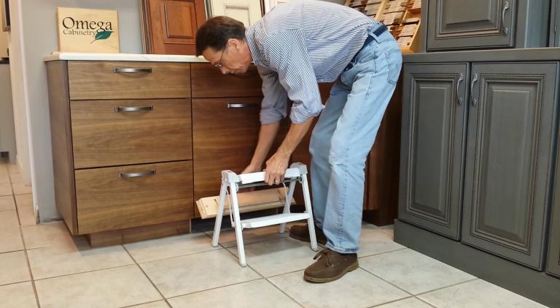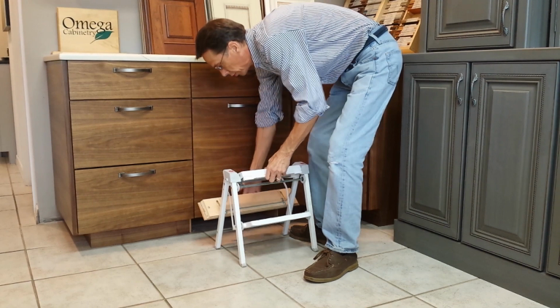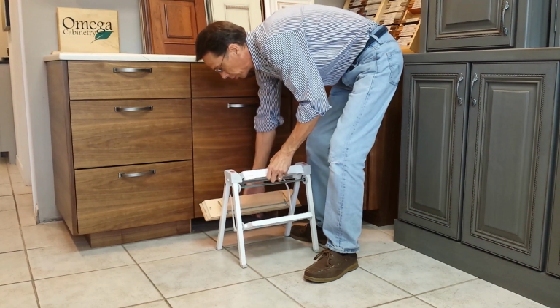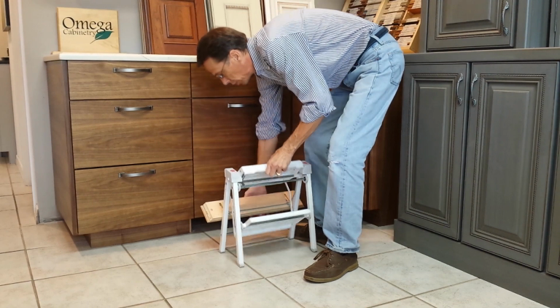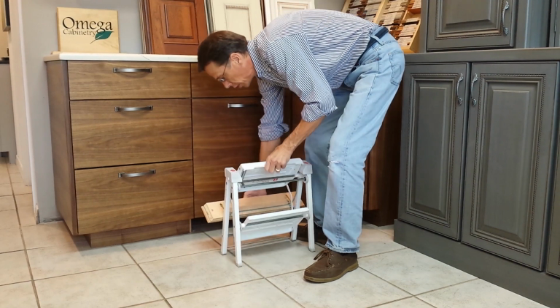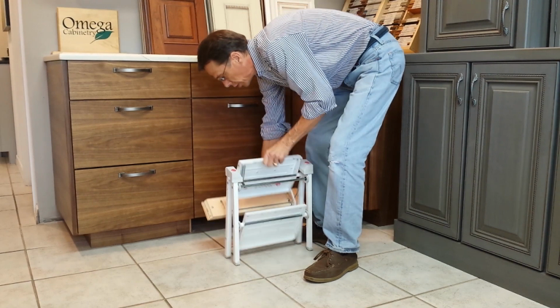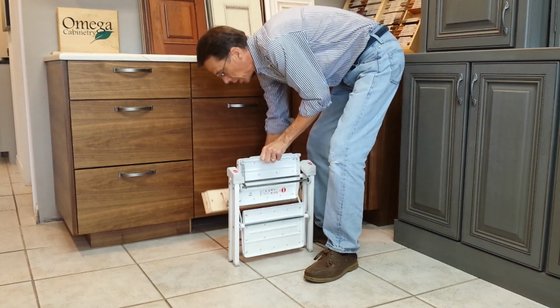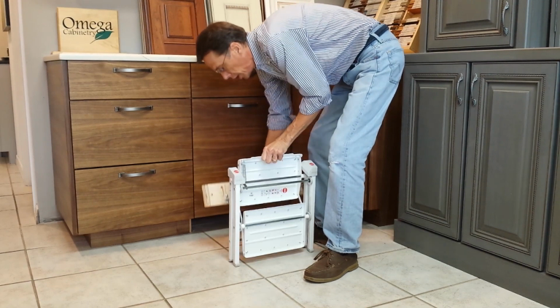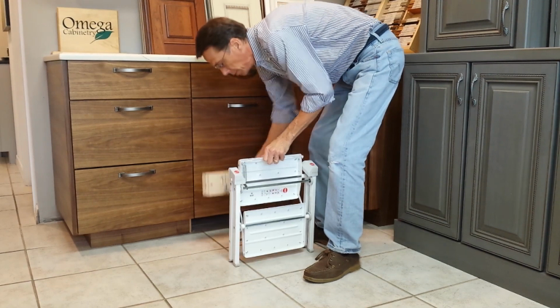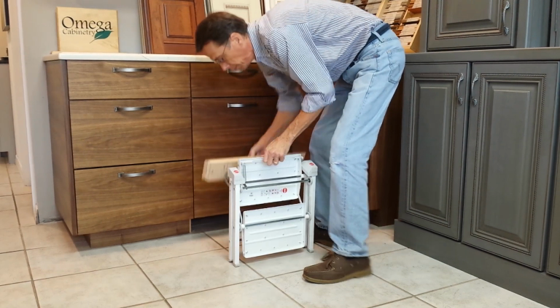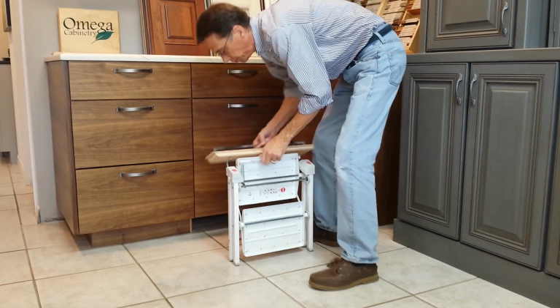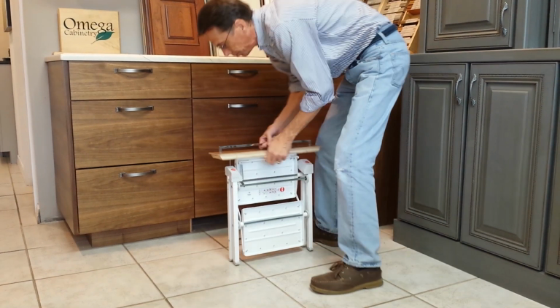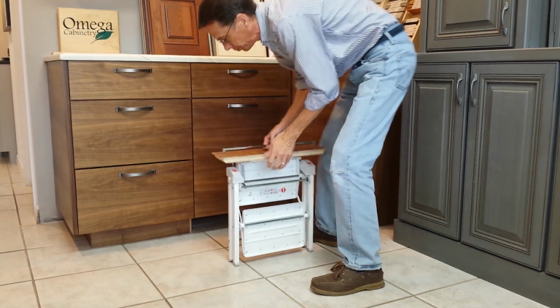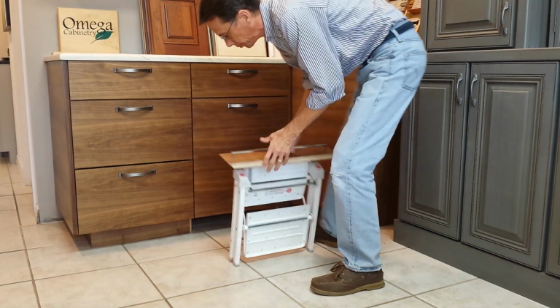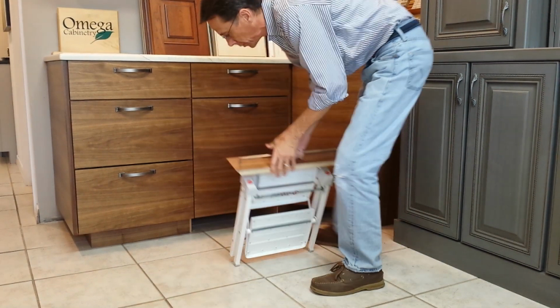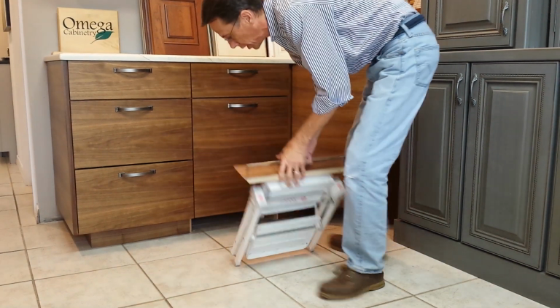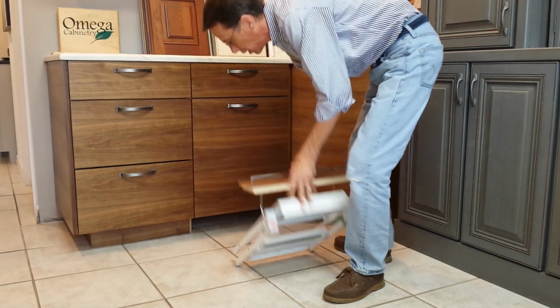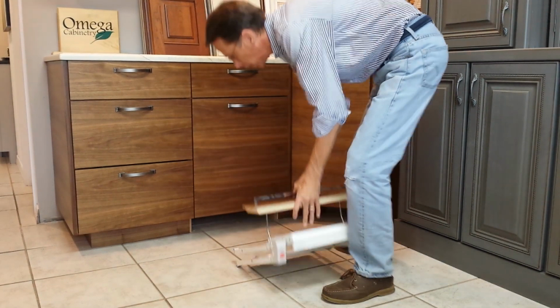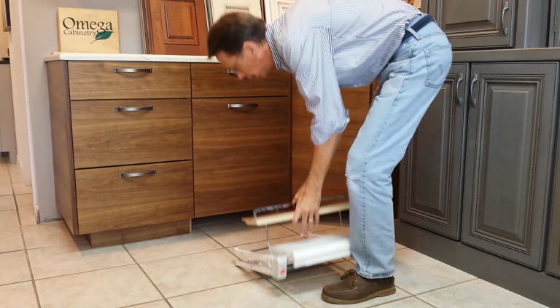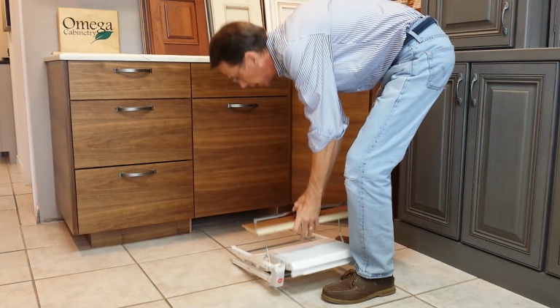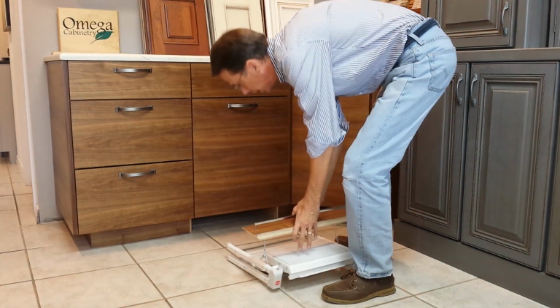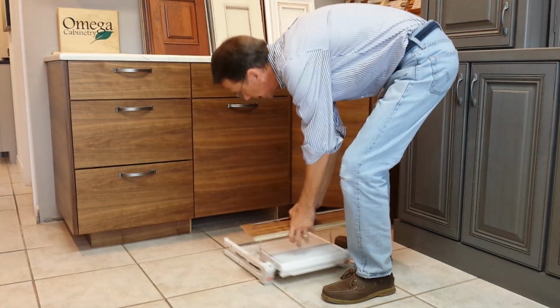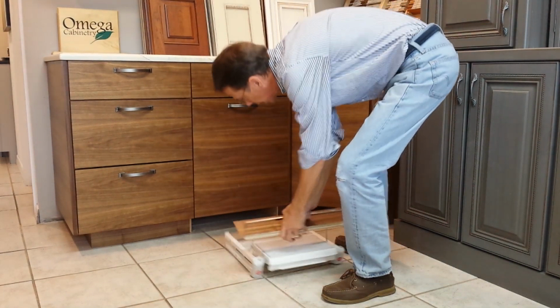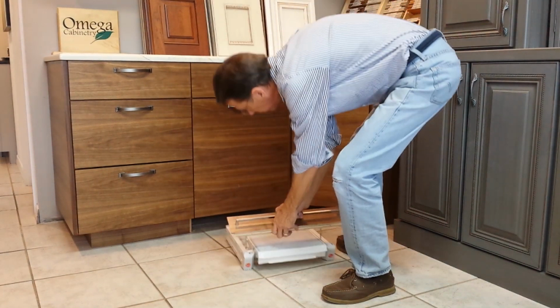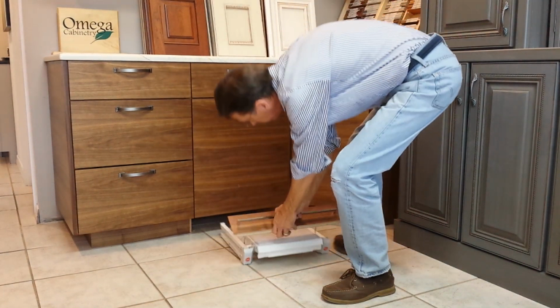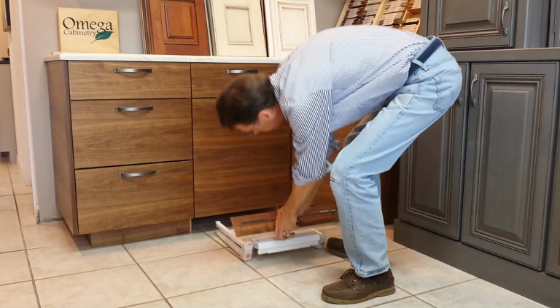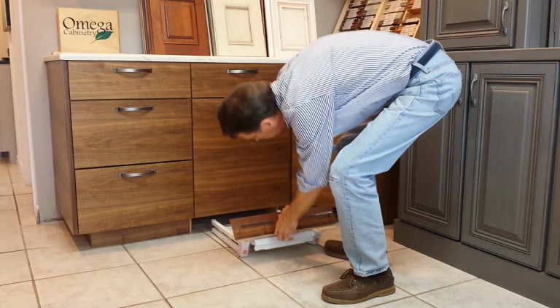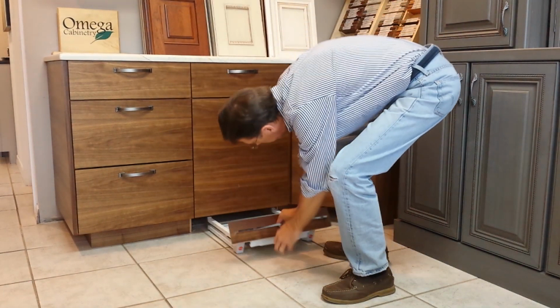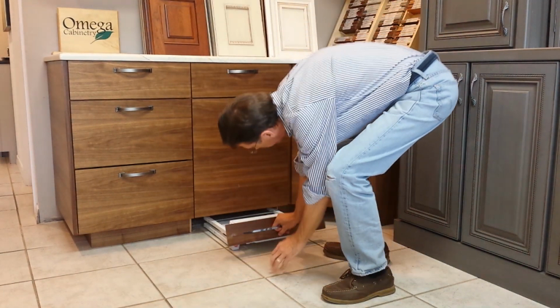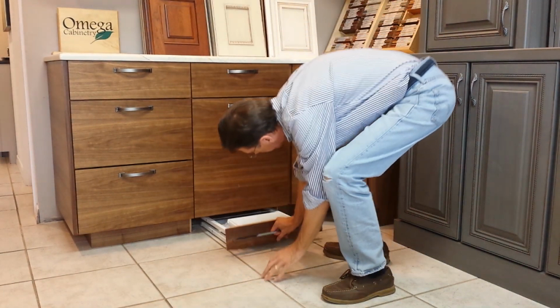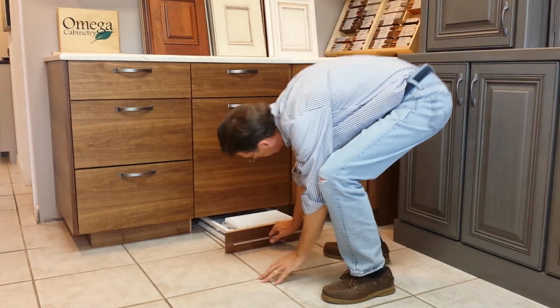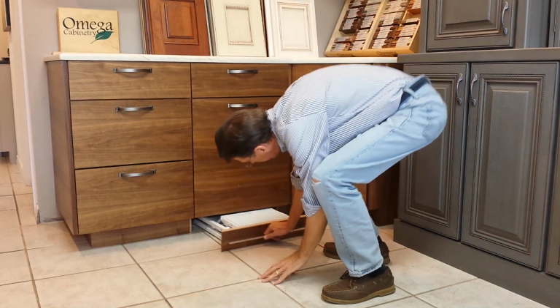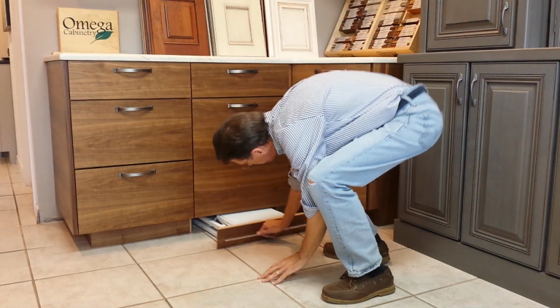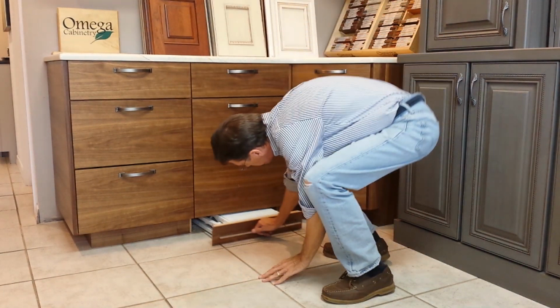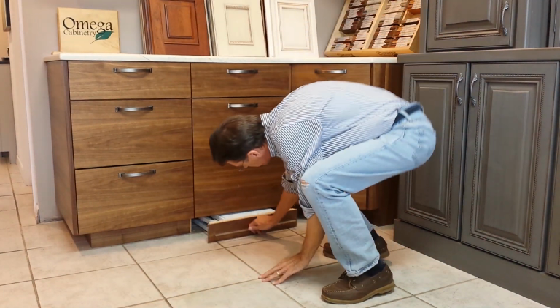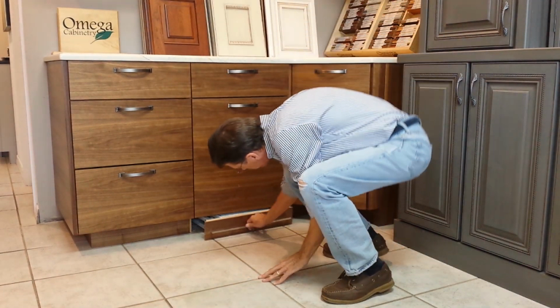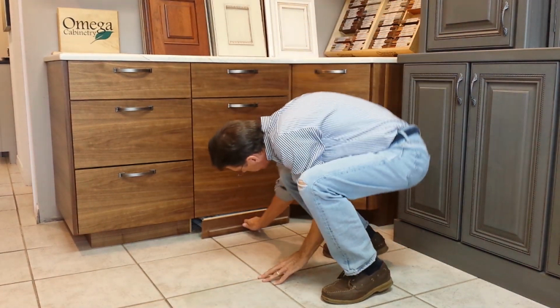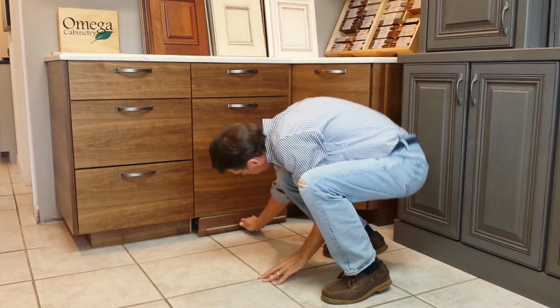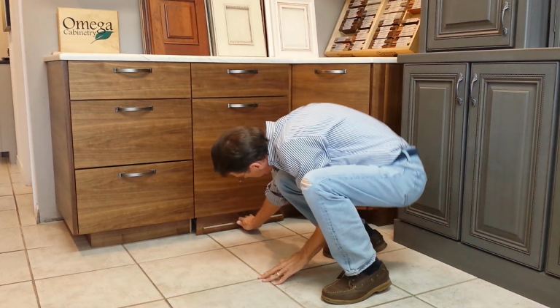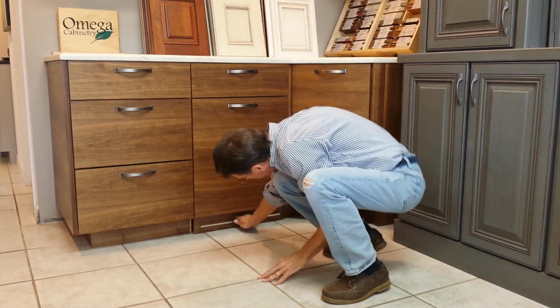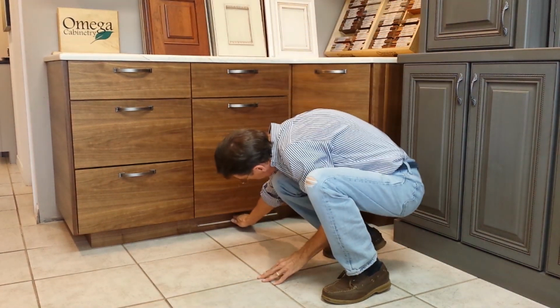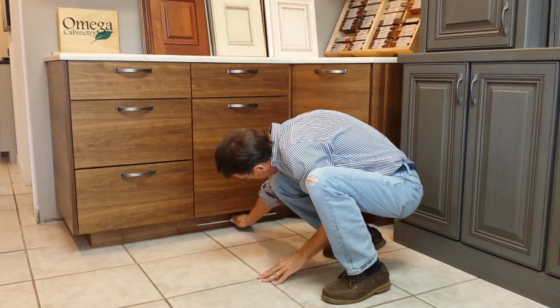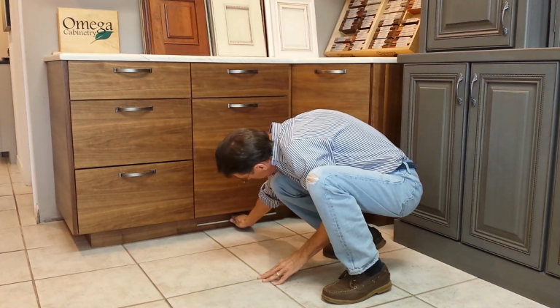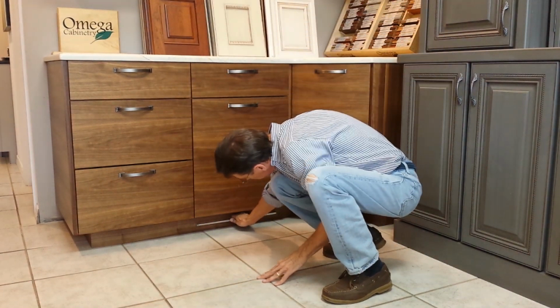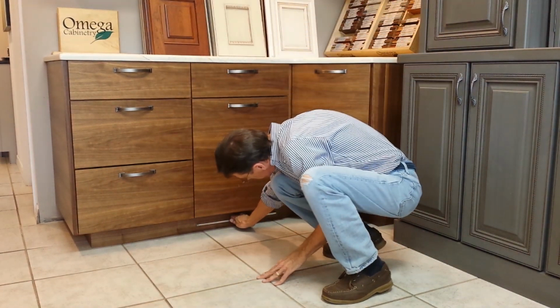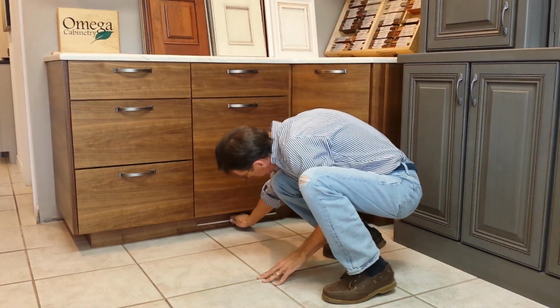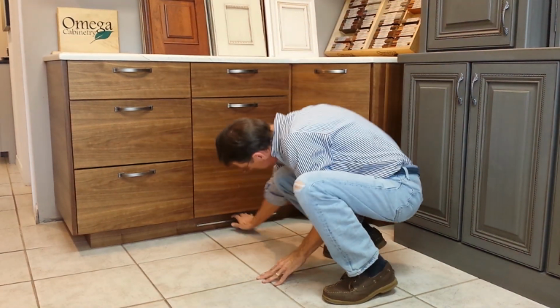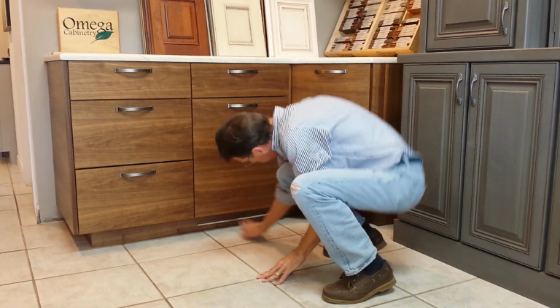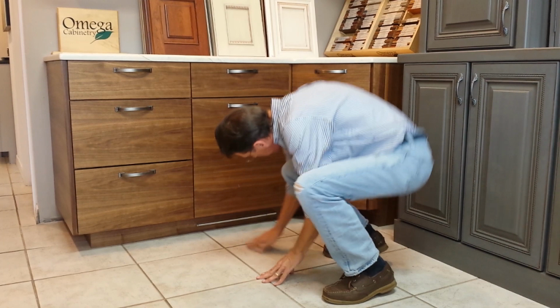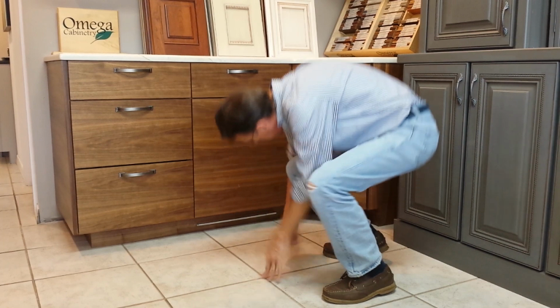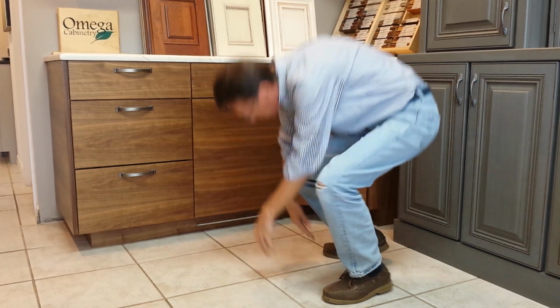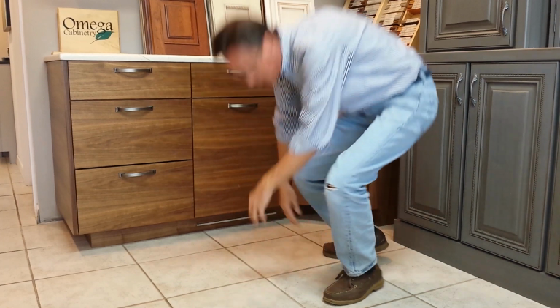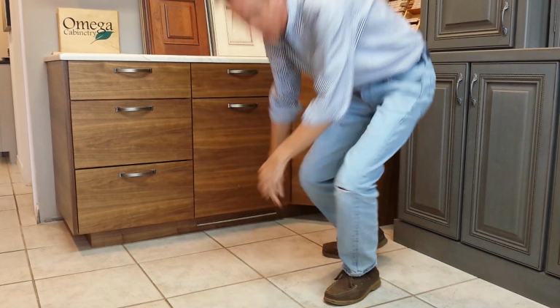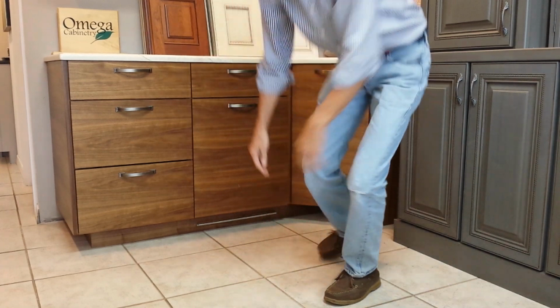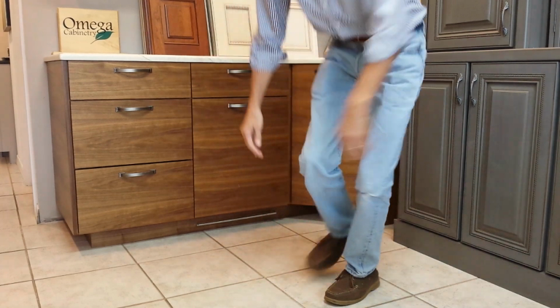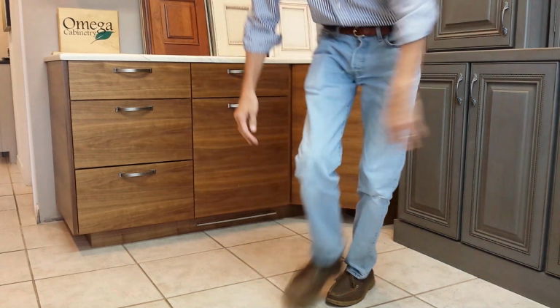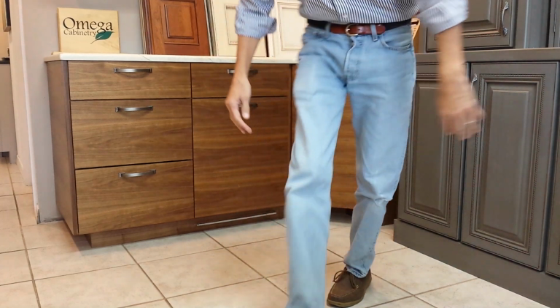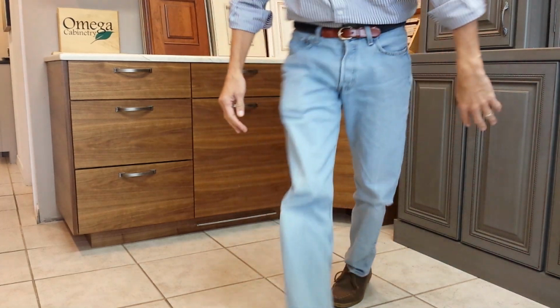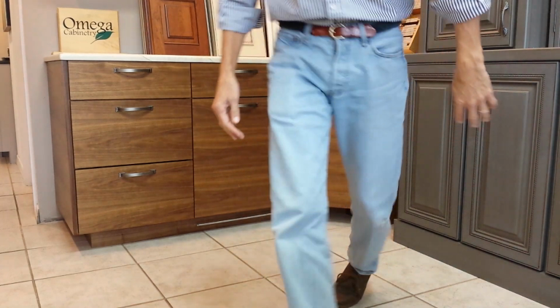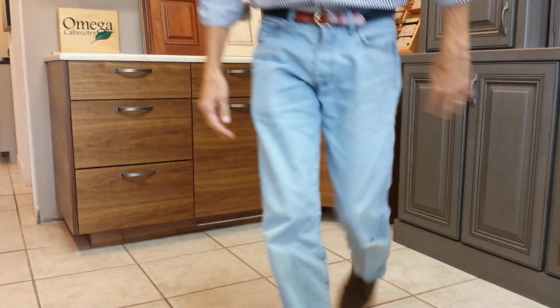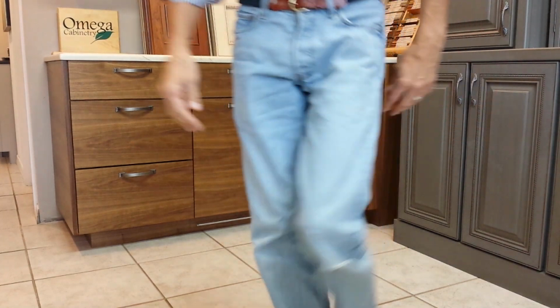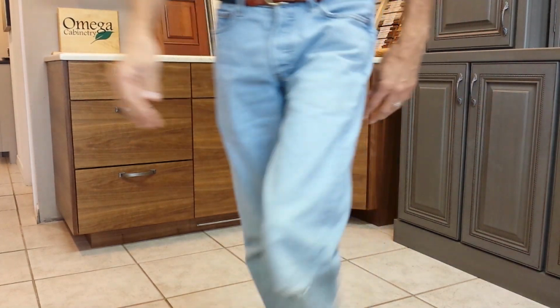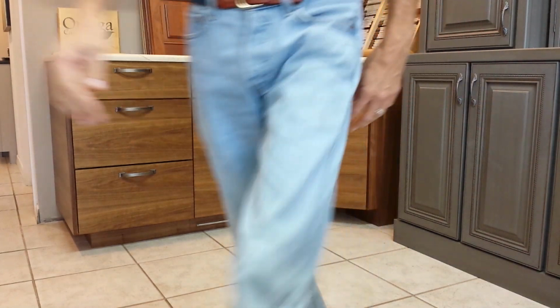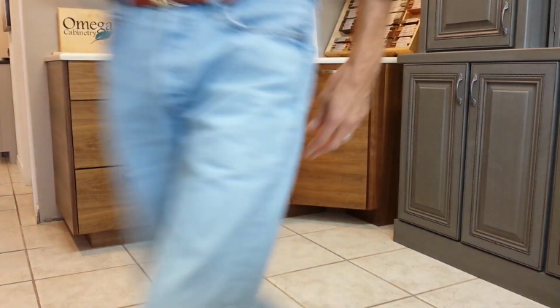When you're done, lay it down, it rolls on the wheels, hides in the toe kick. Thanks.